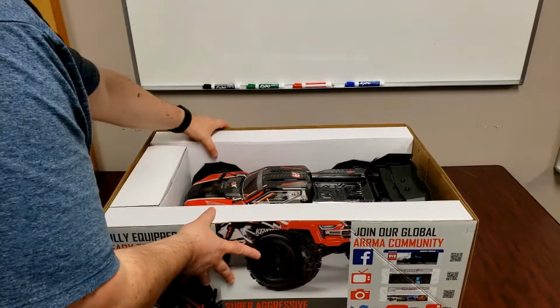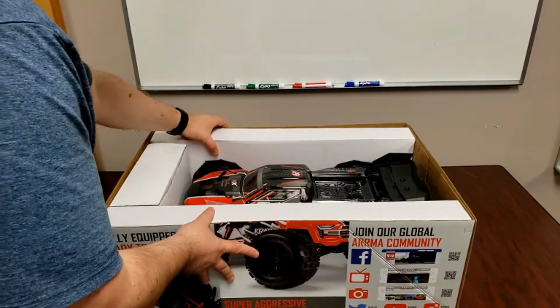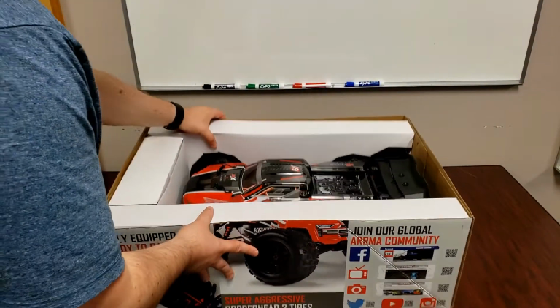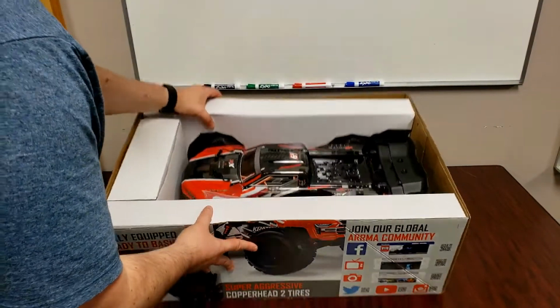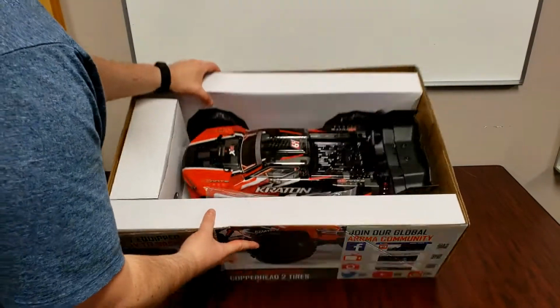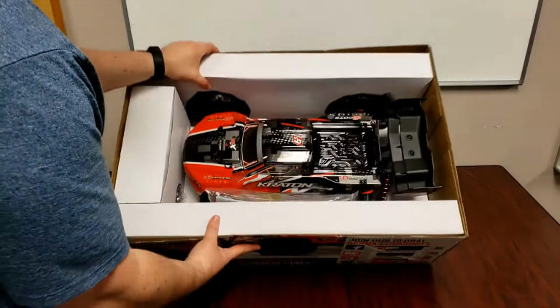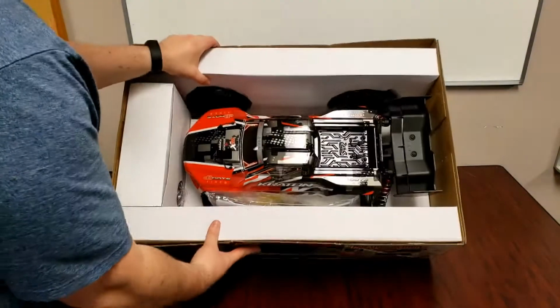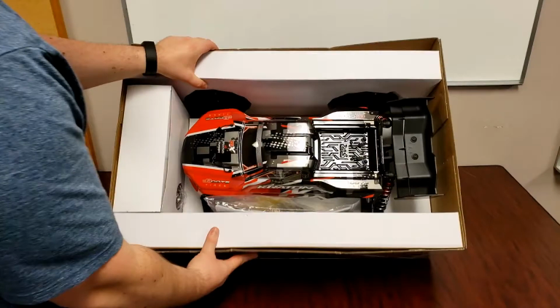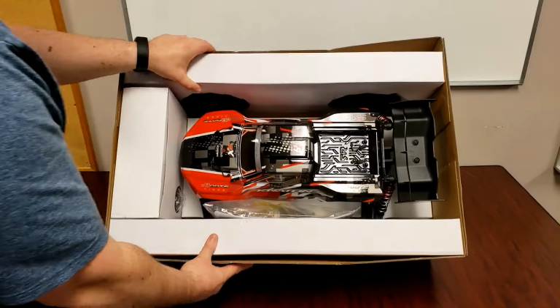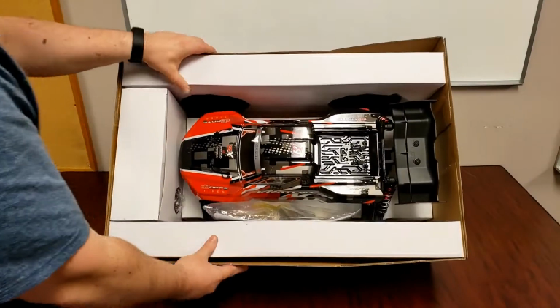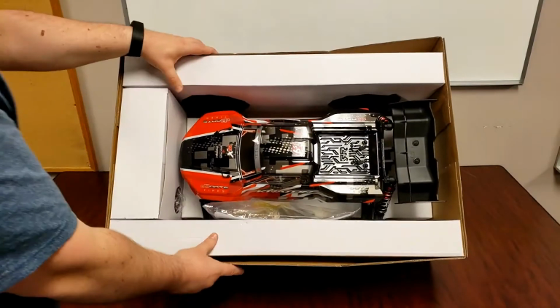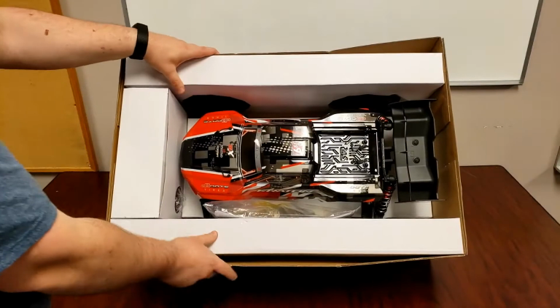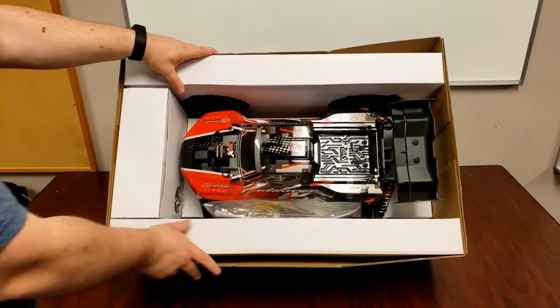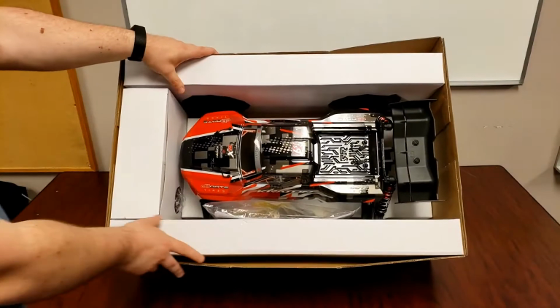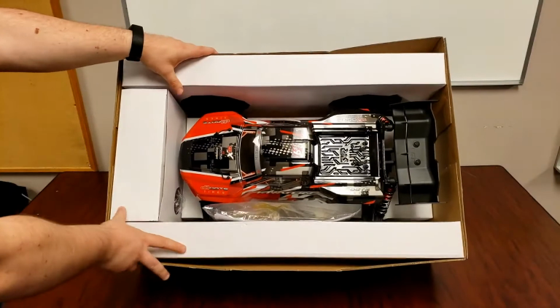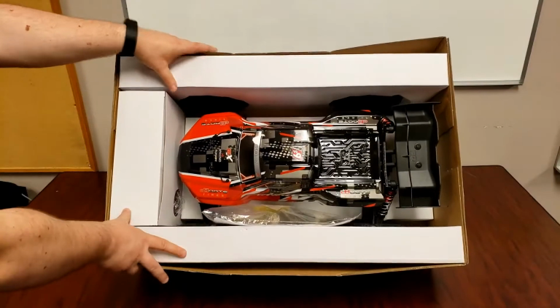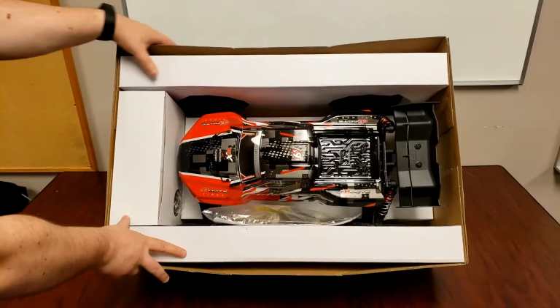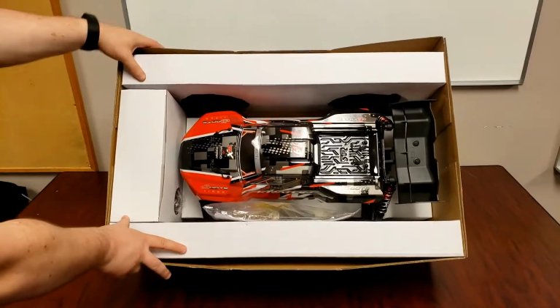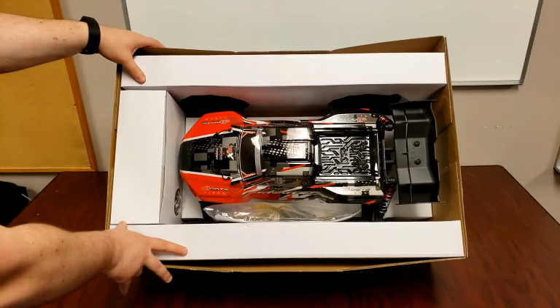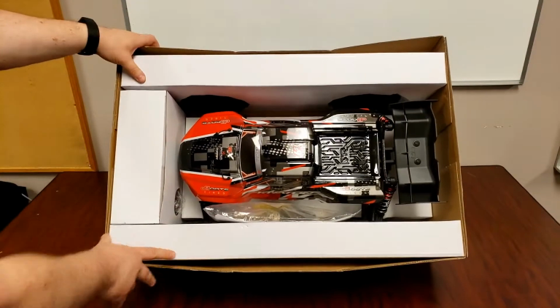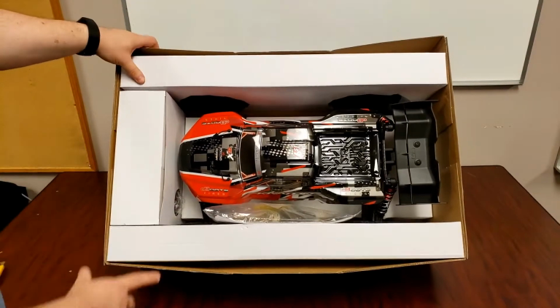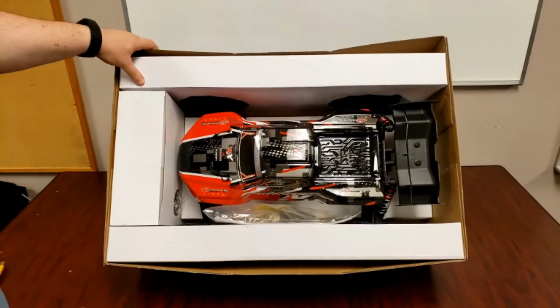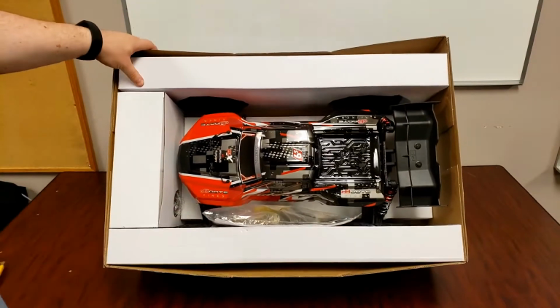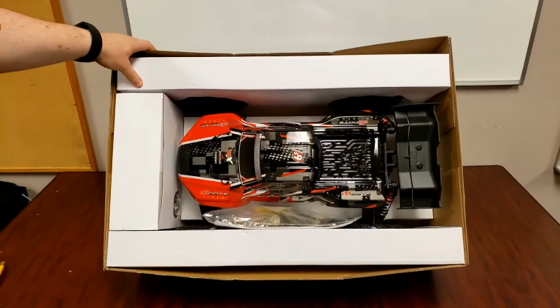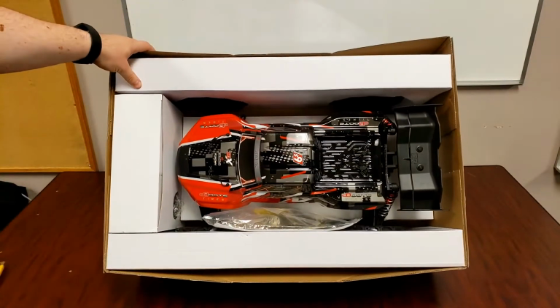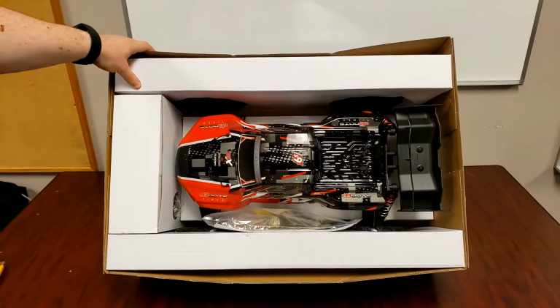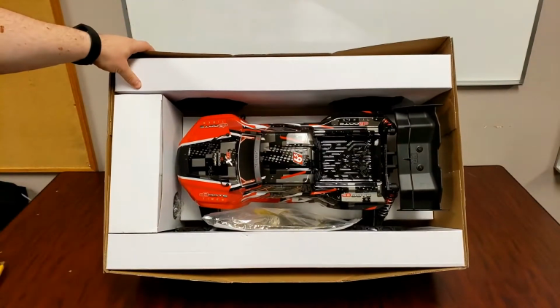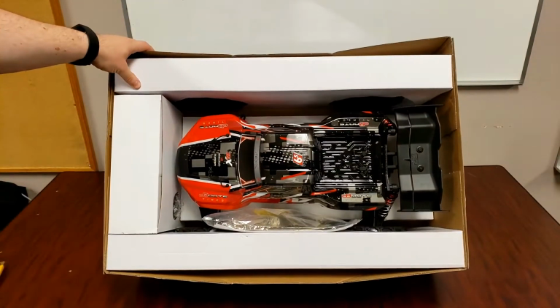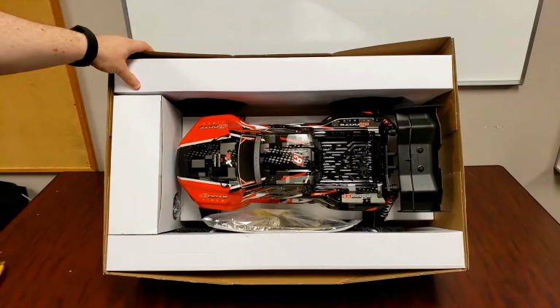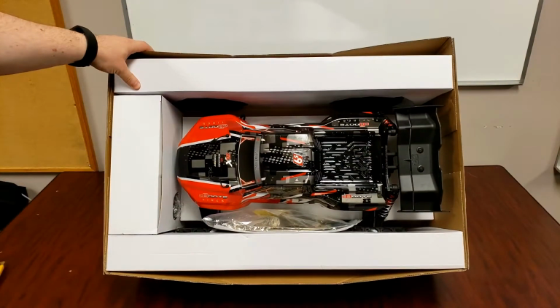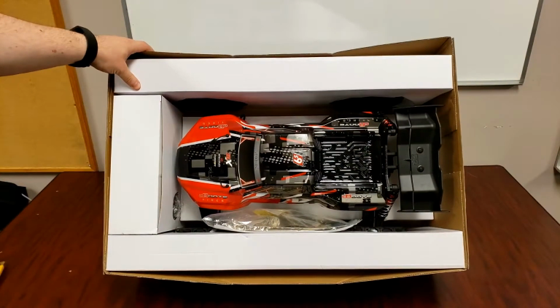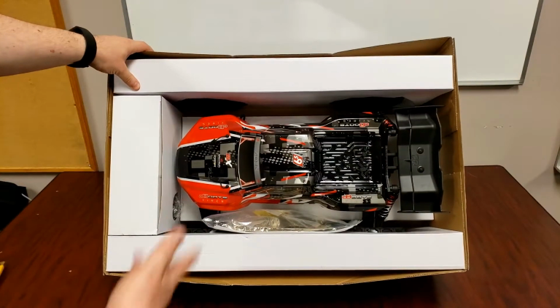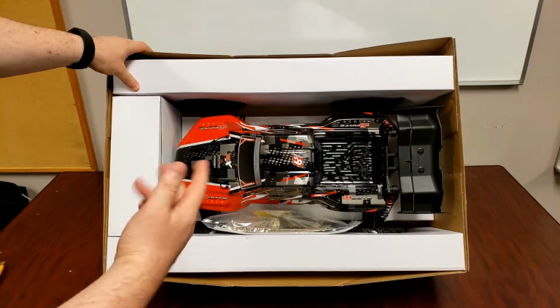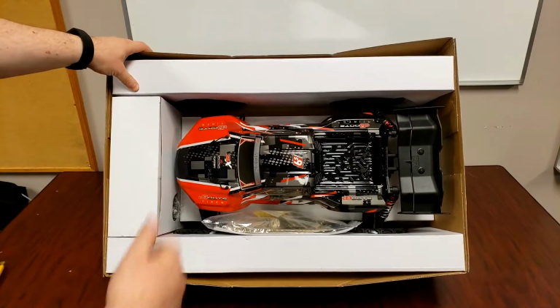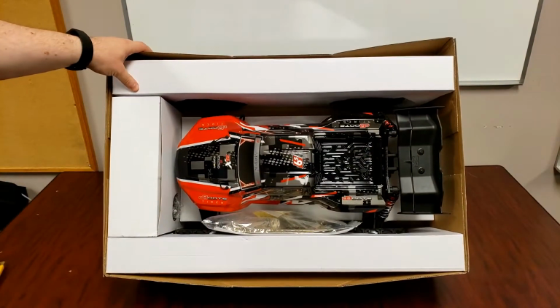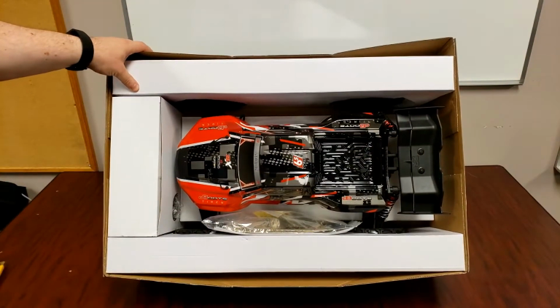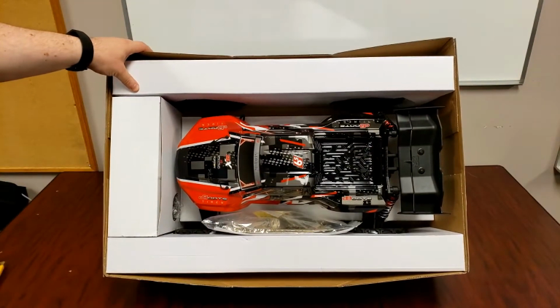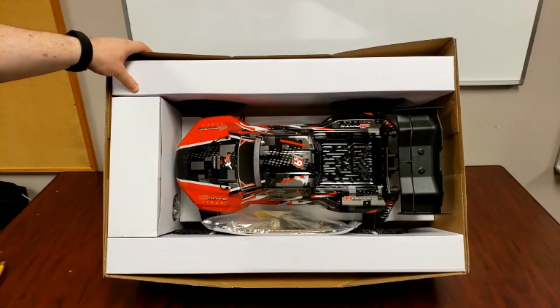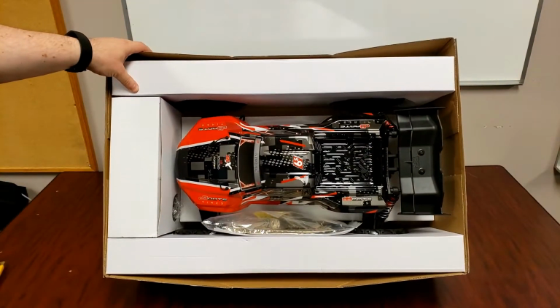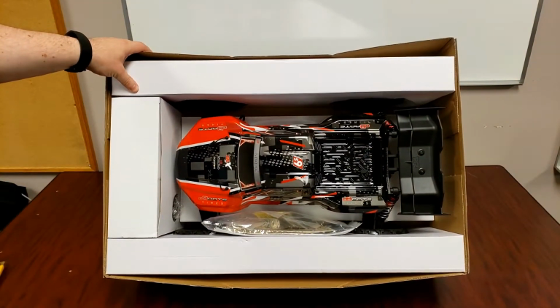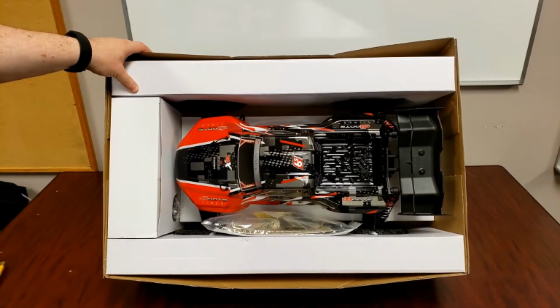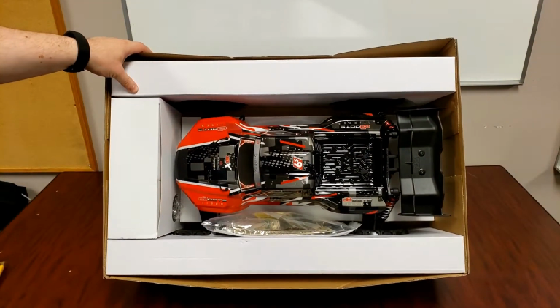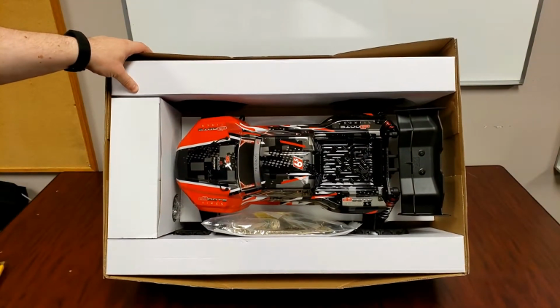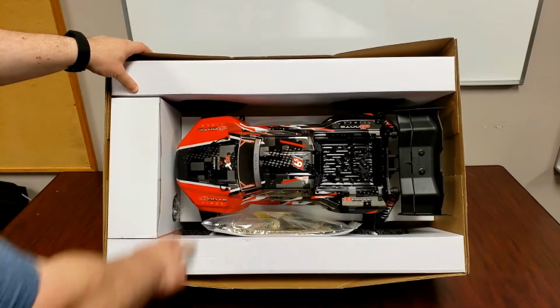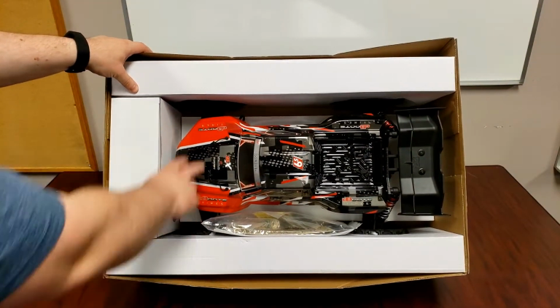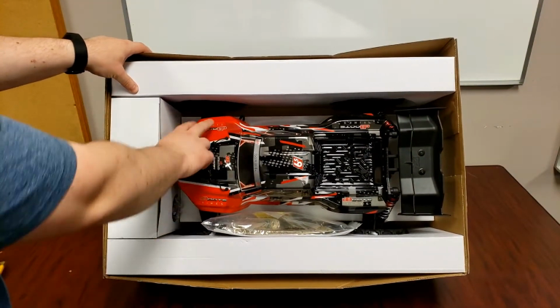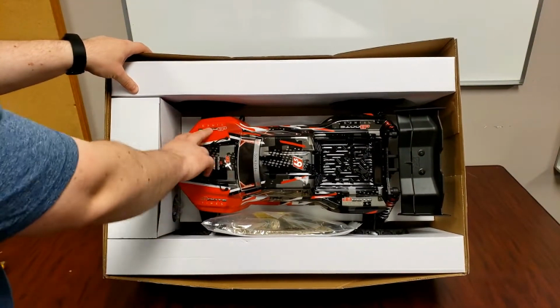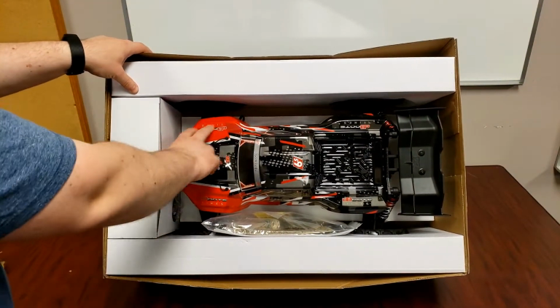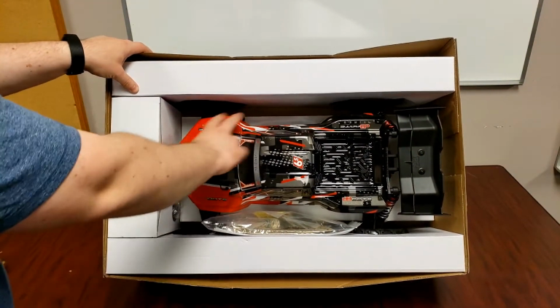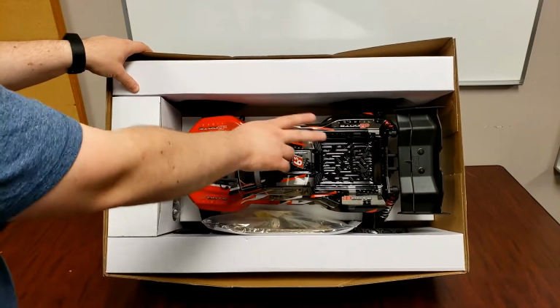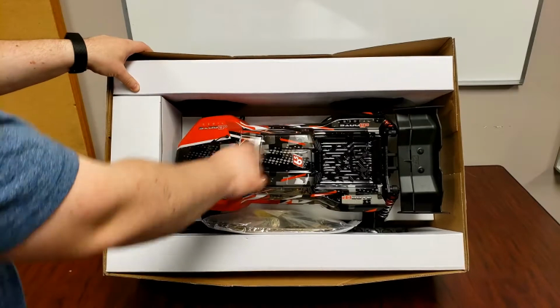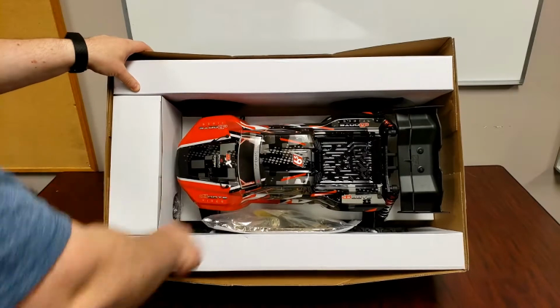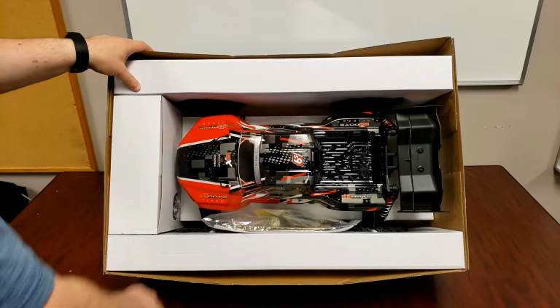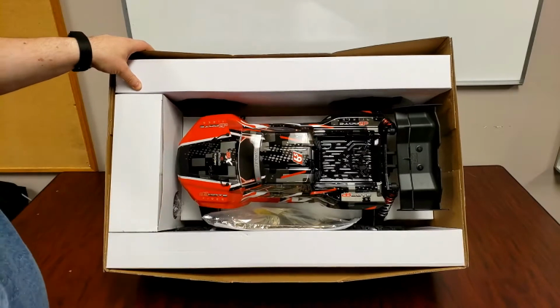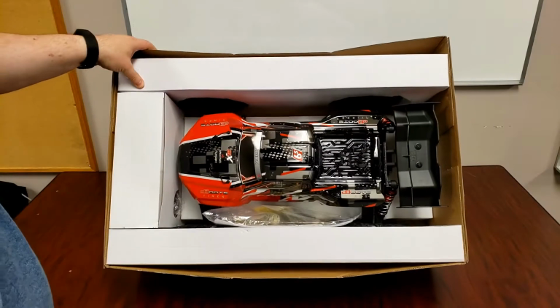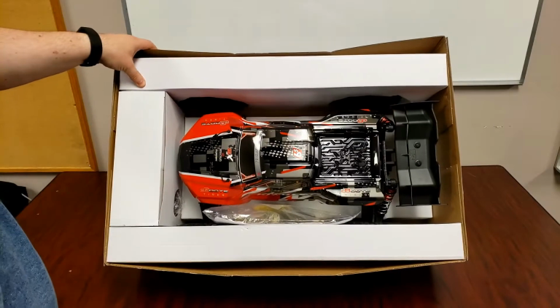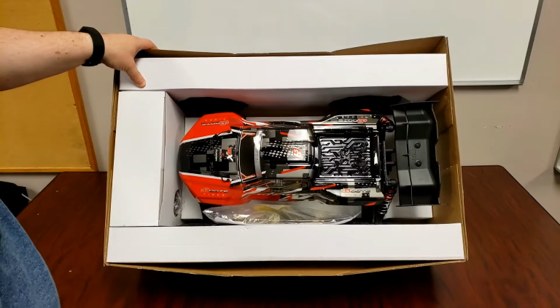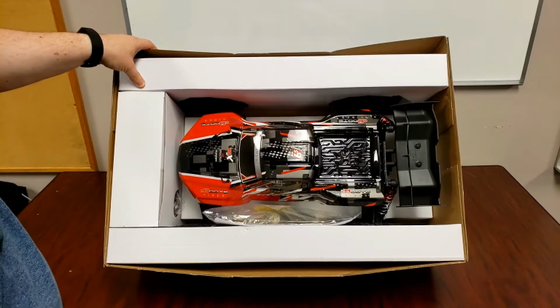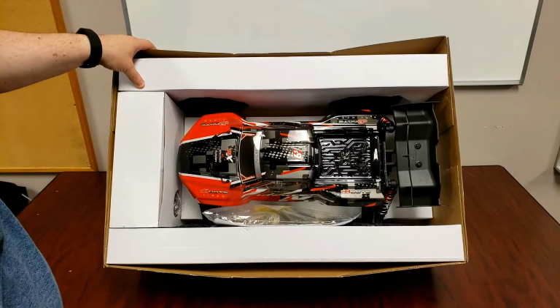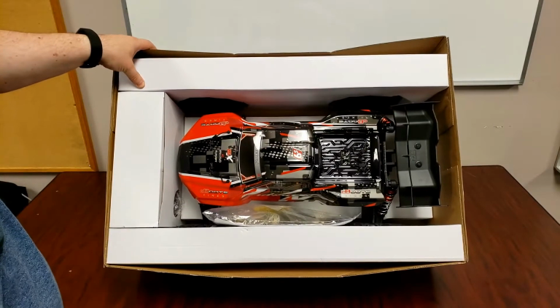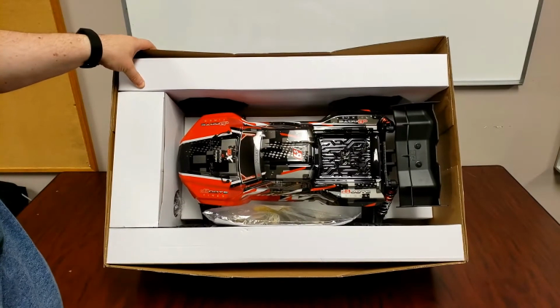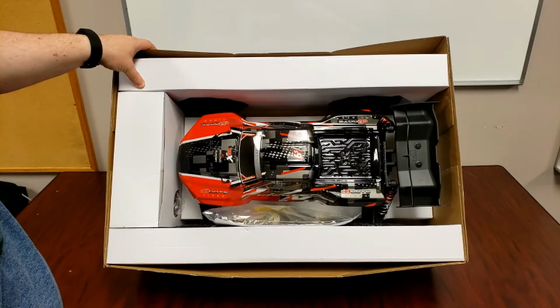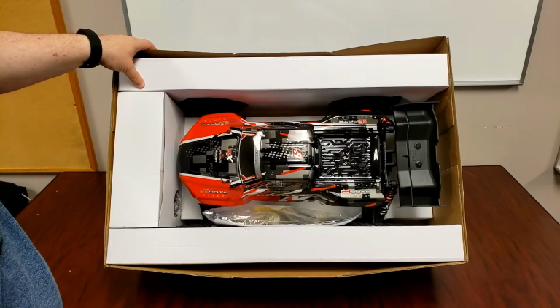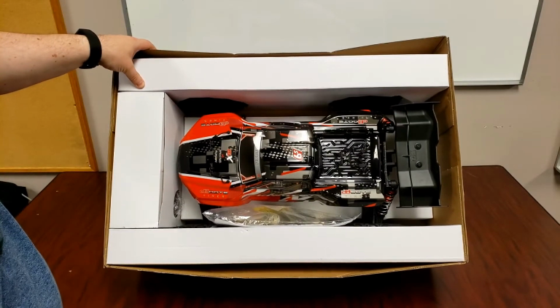So here we have the truck — that's the red color that I picked up. It's red and black, and I actually like that color scheme.